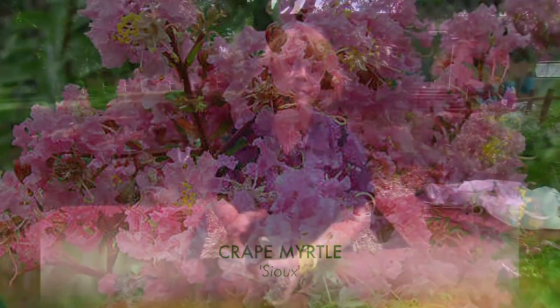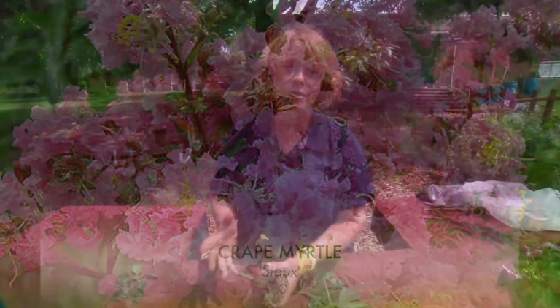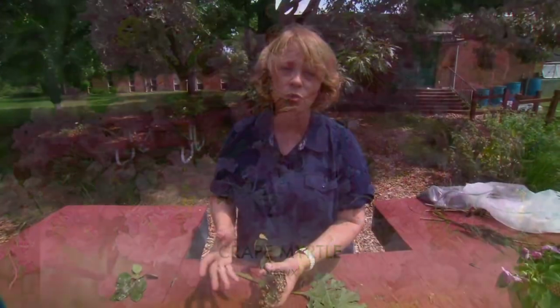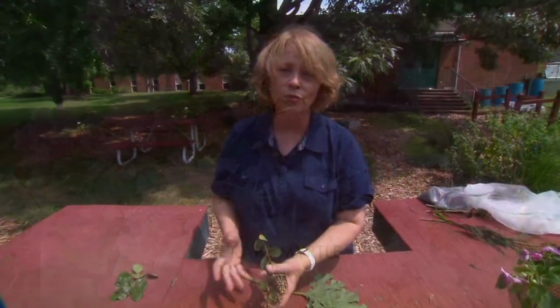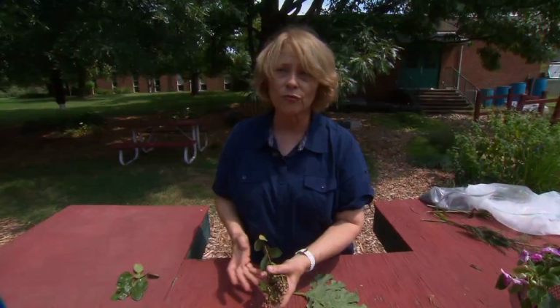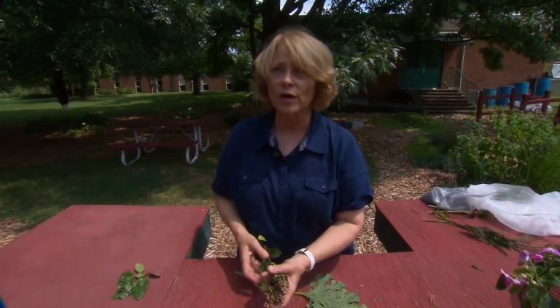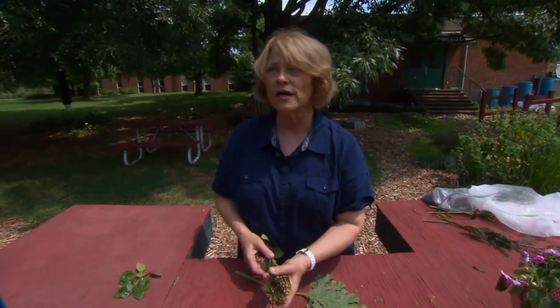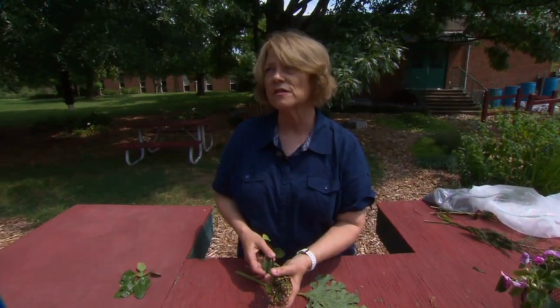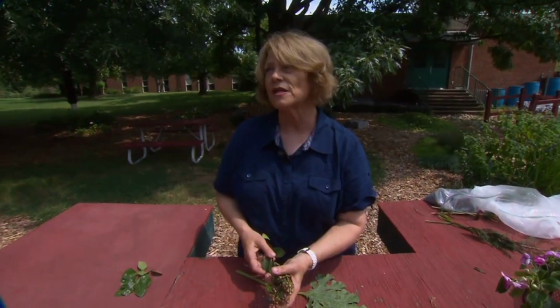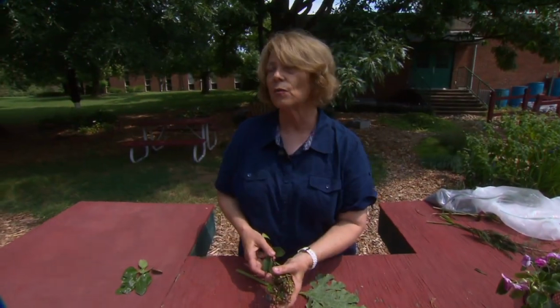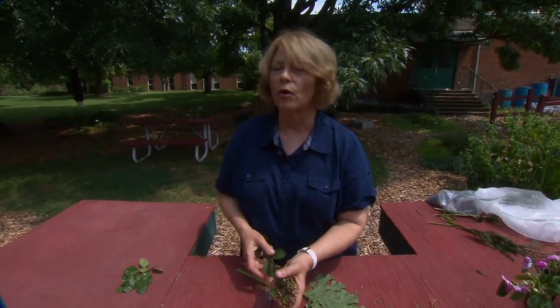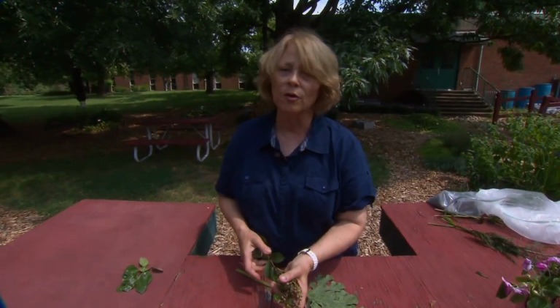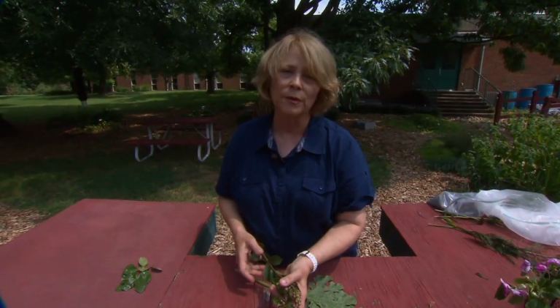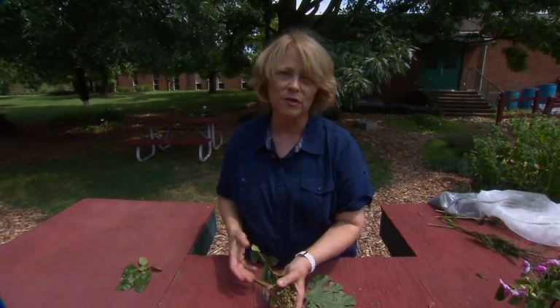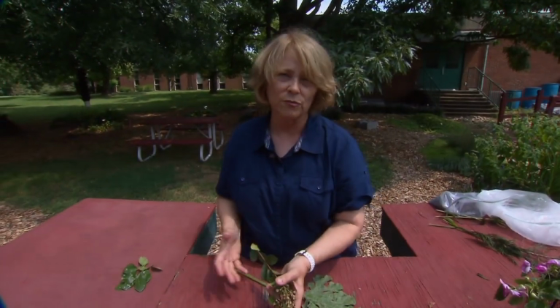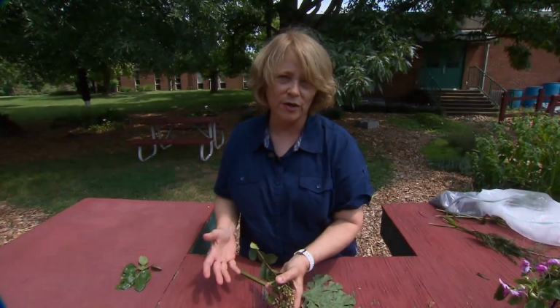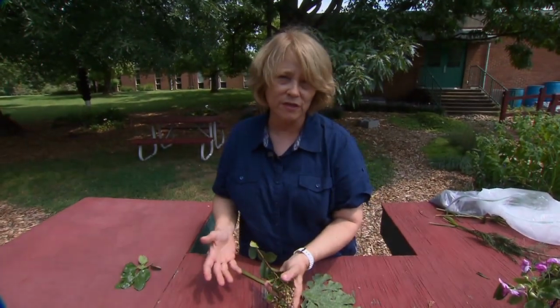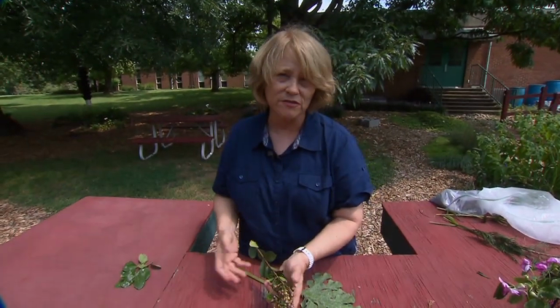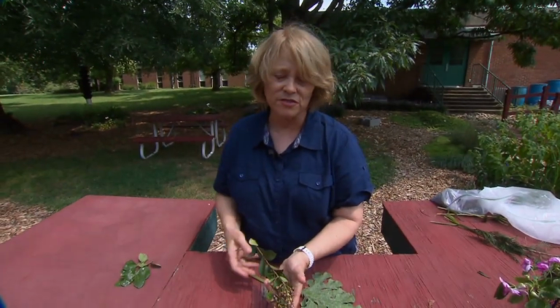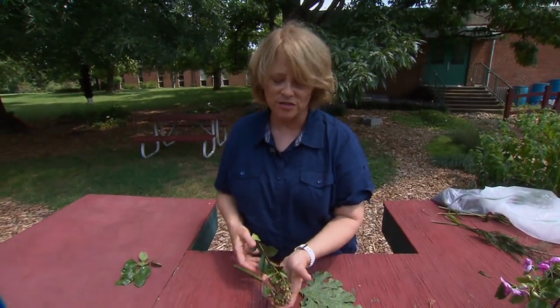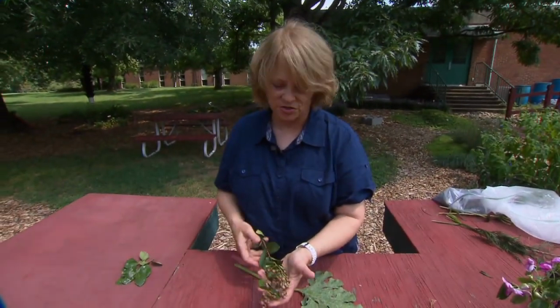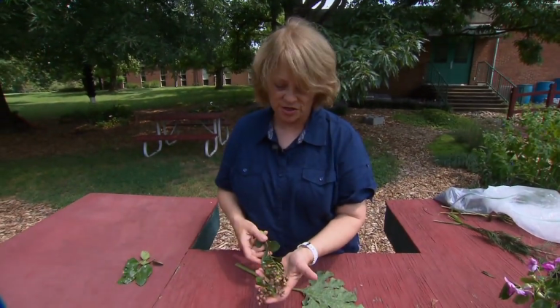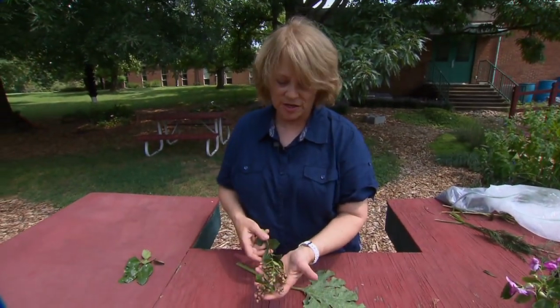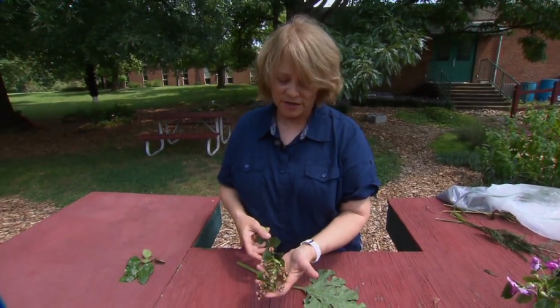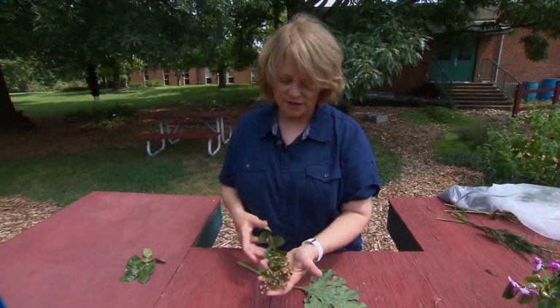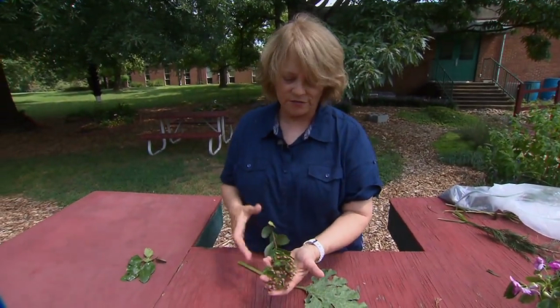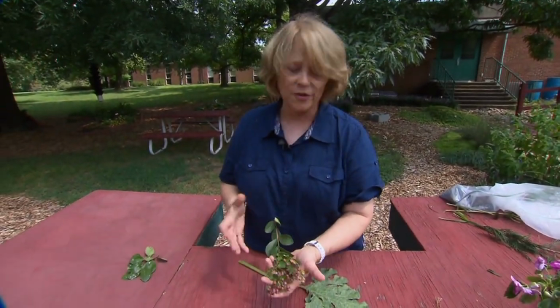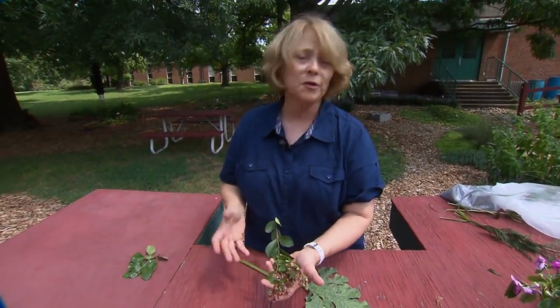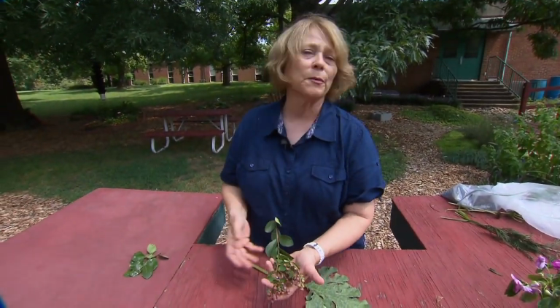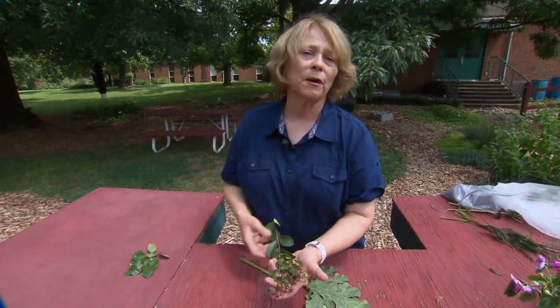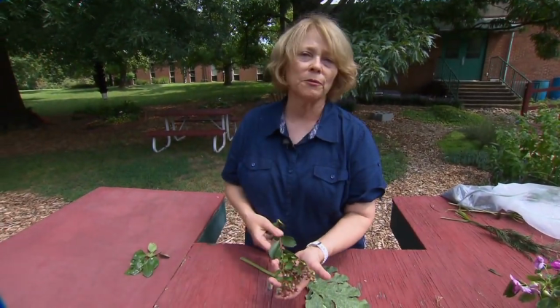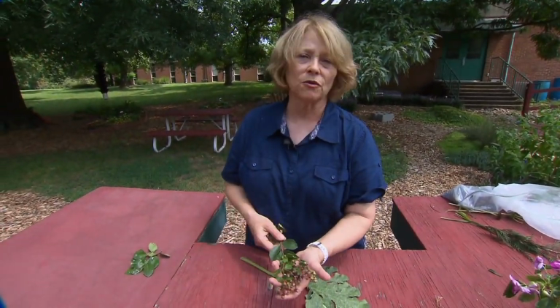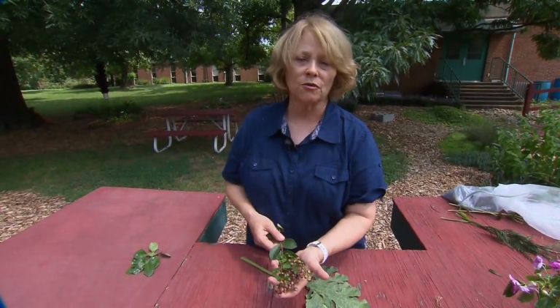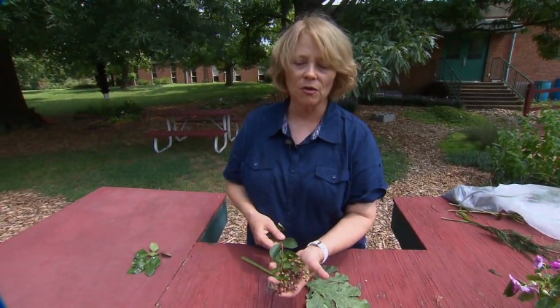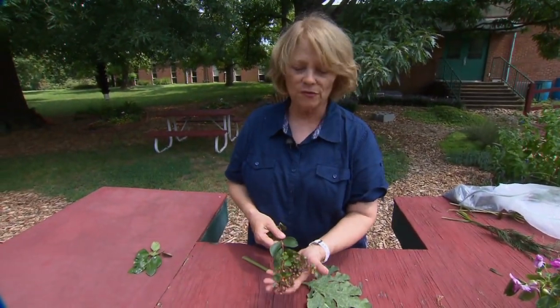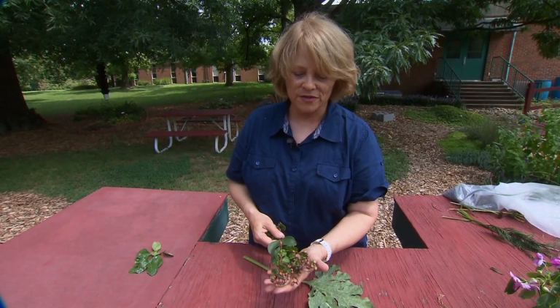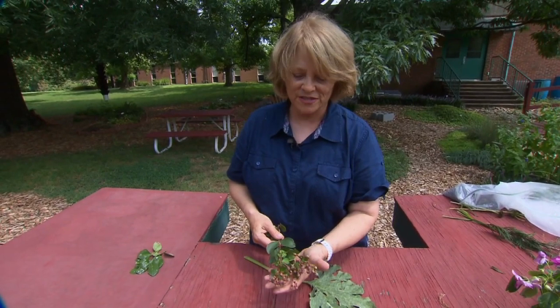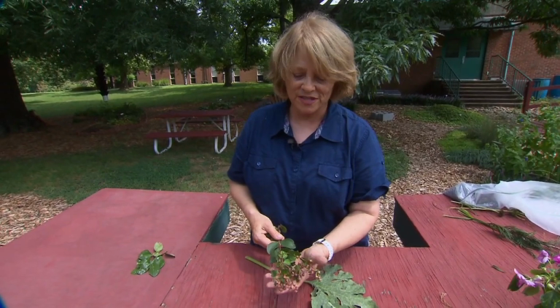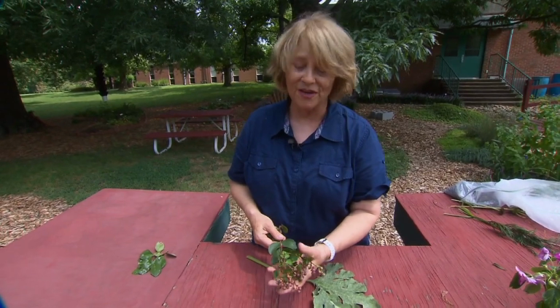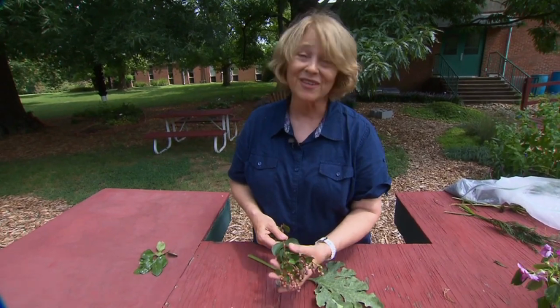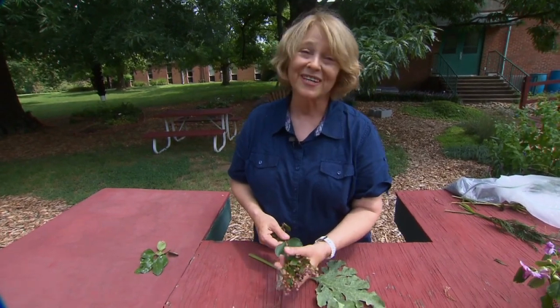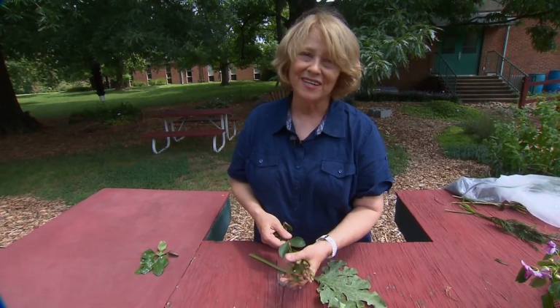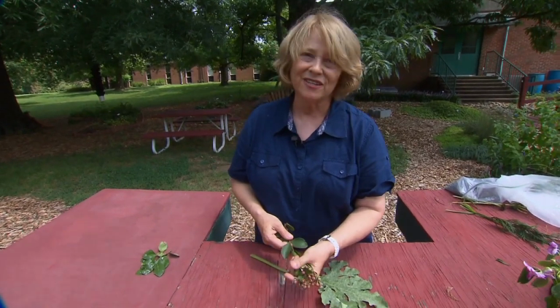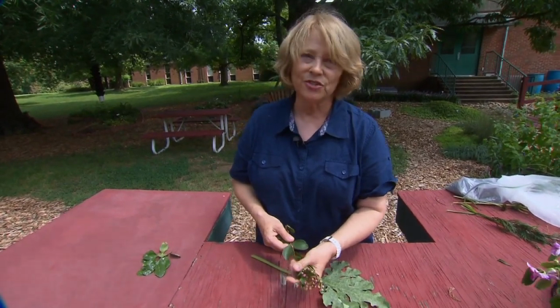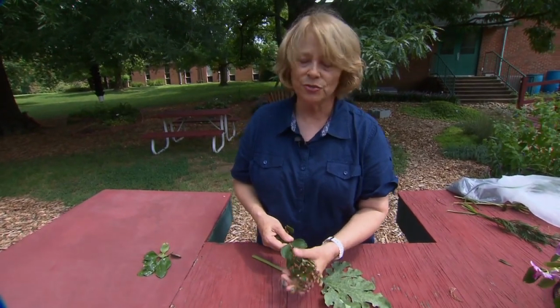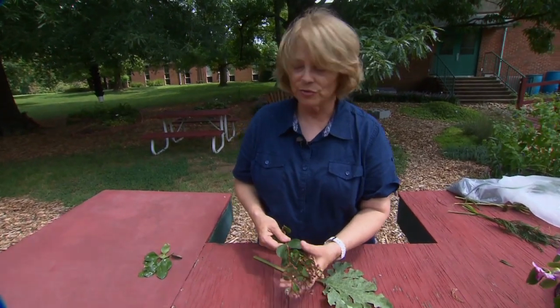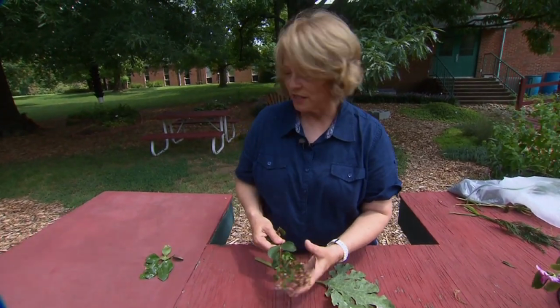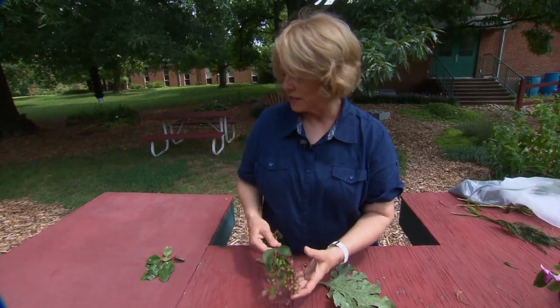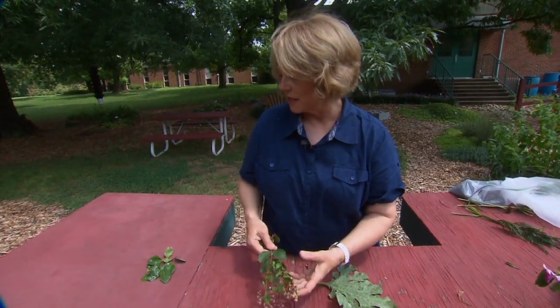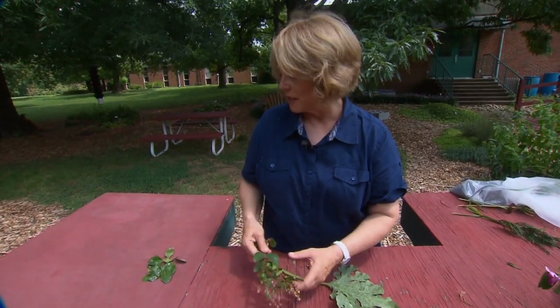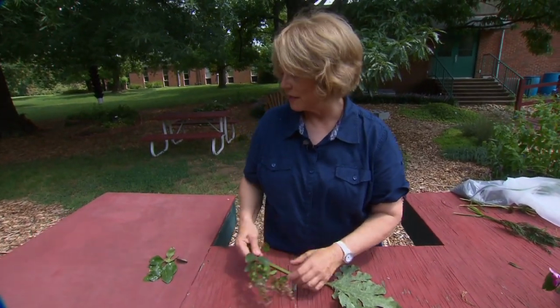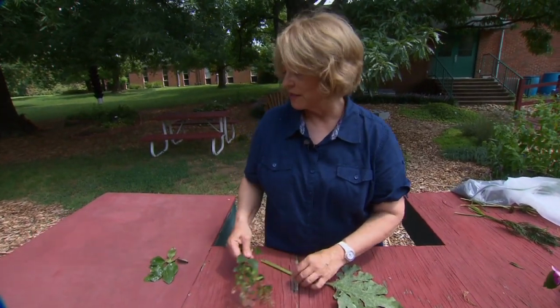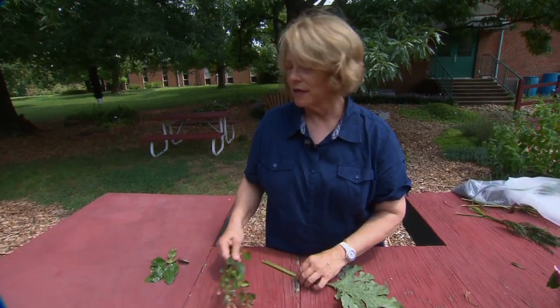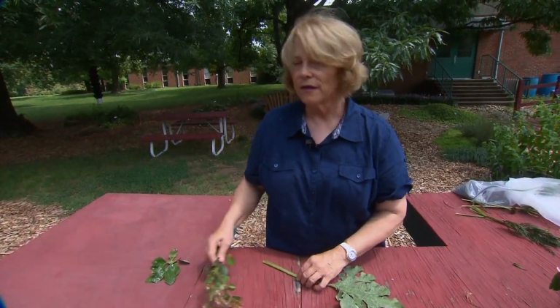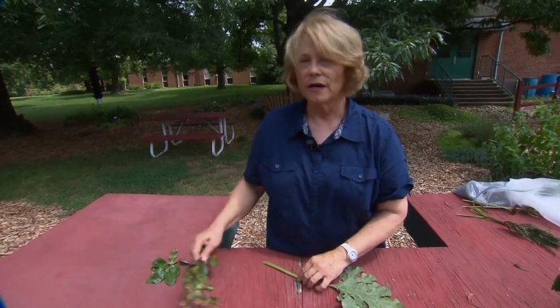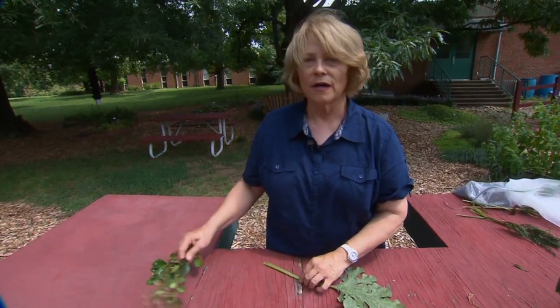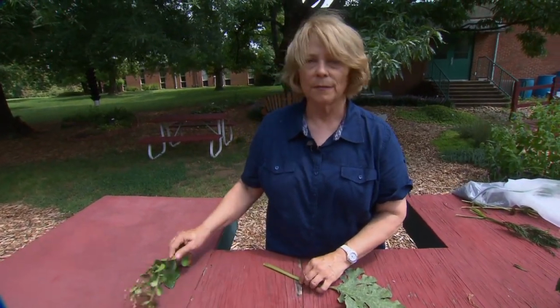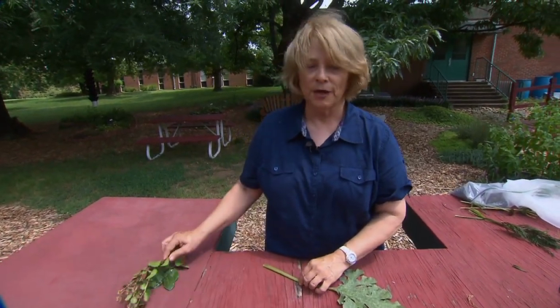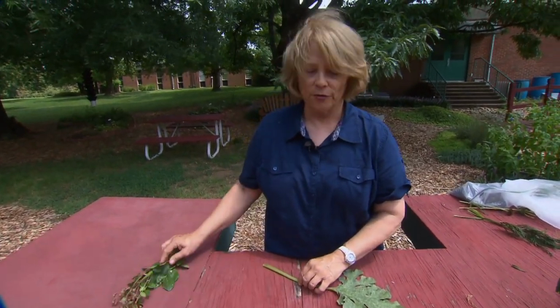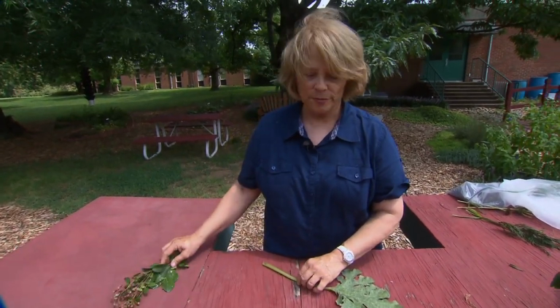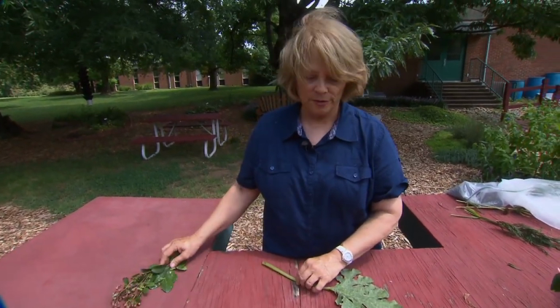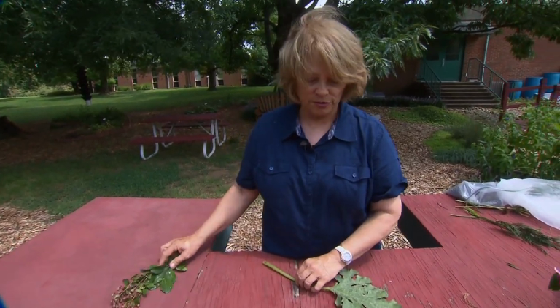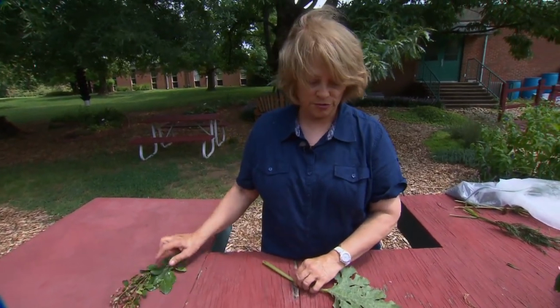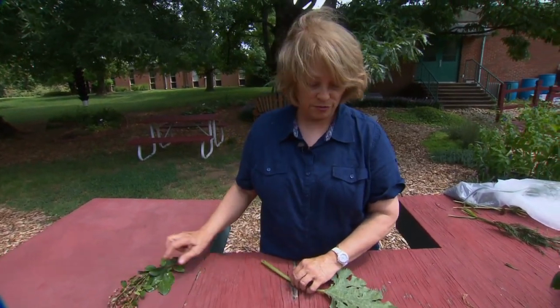Some of the older varieties like Watermelon Red, which are very popular all over the south, do tend to get powdery mildew.